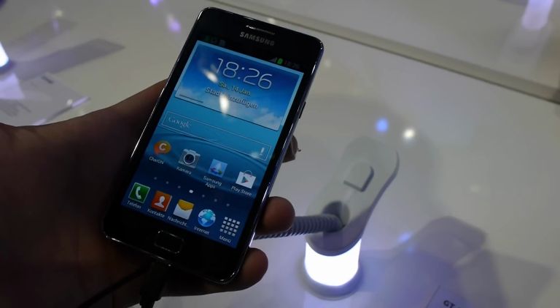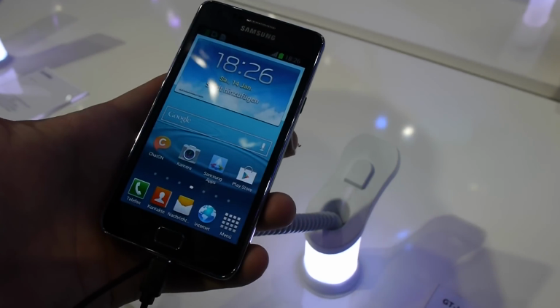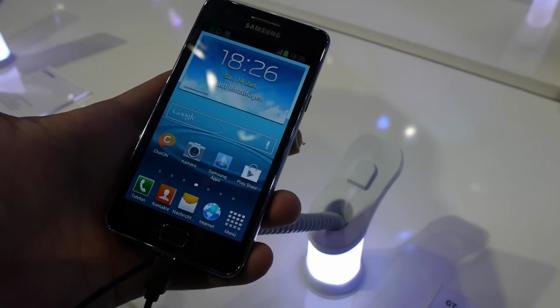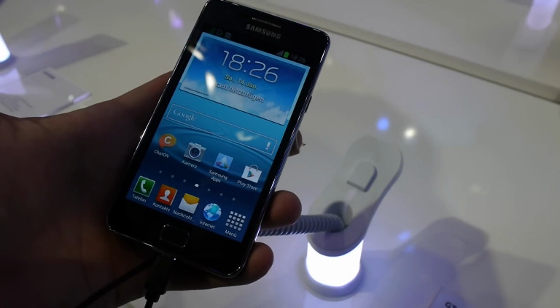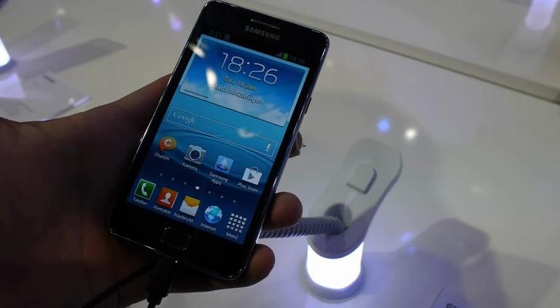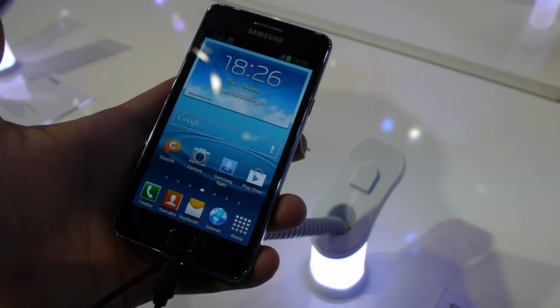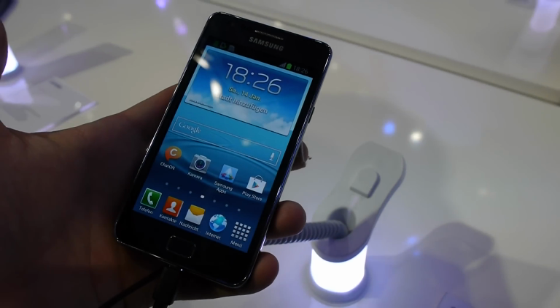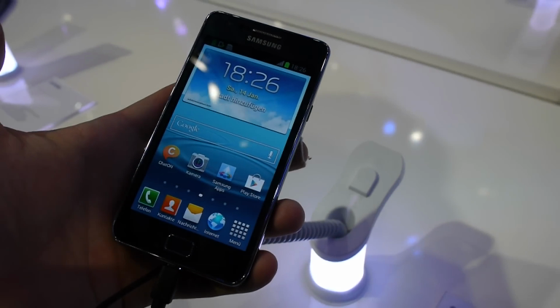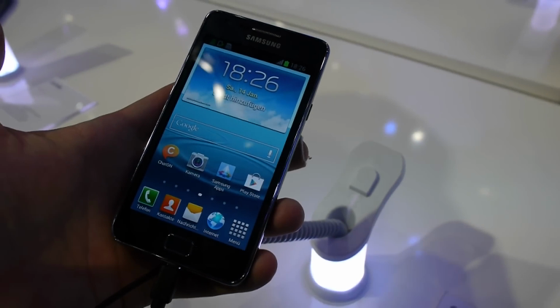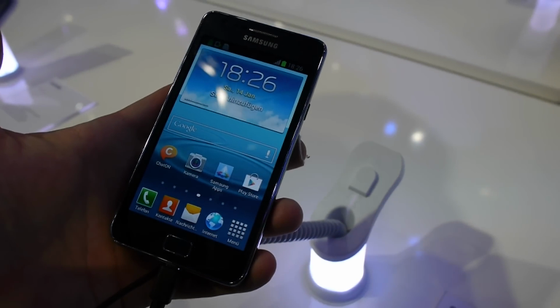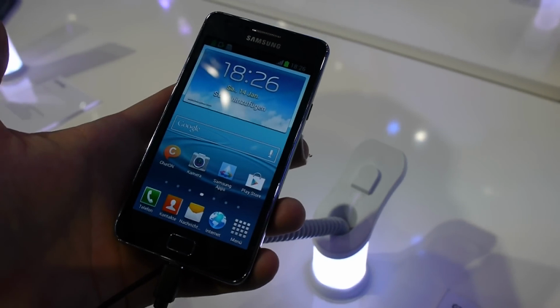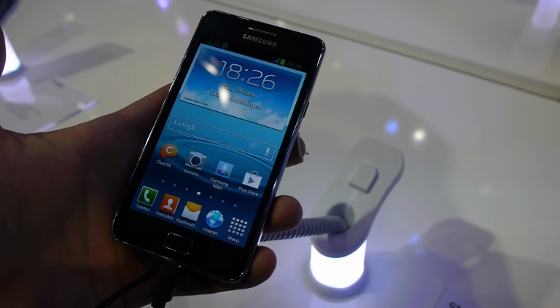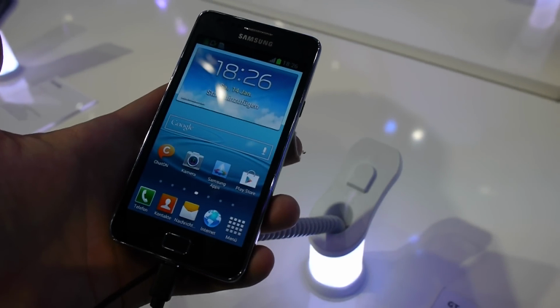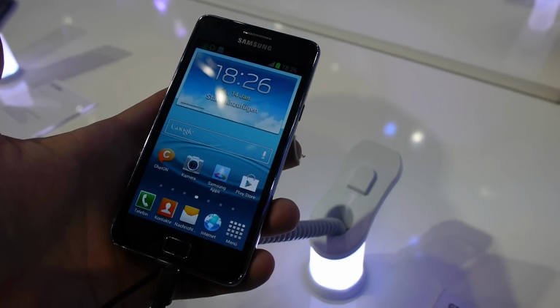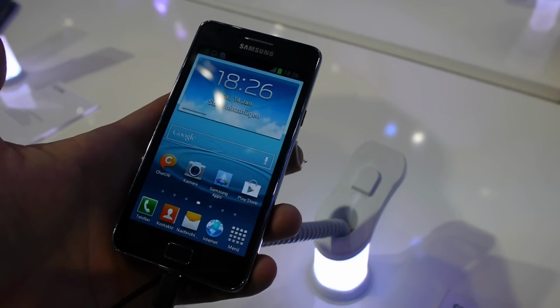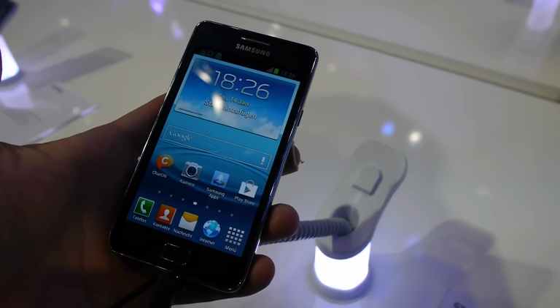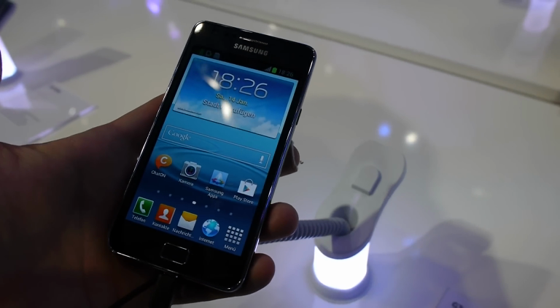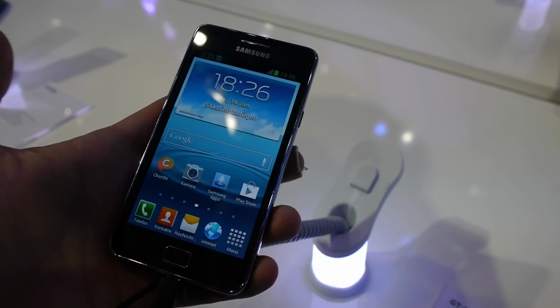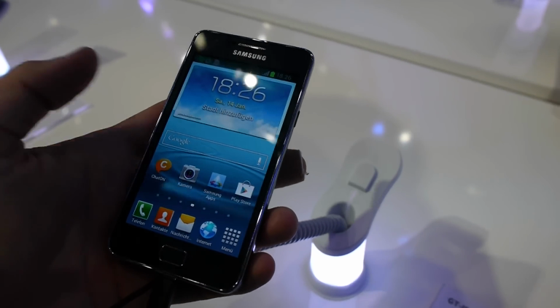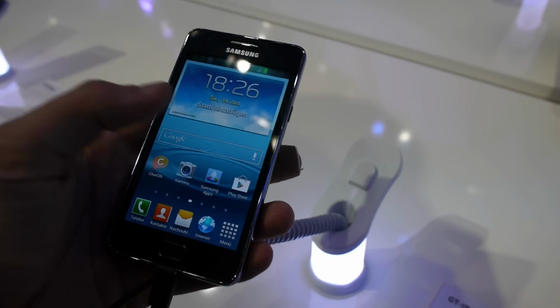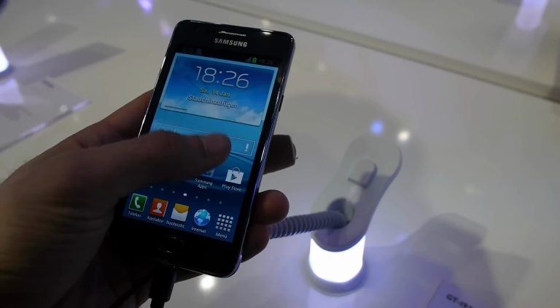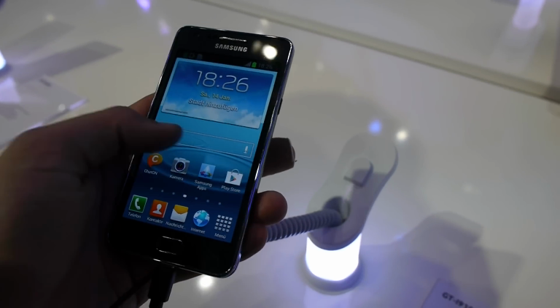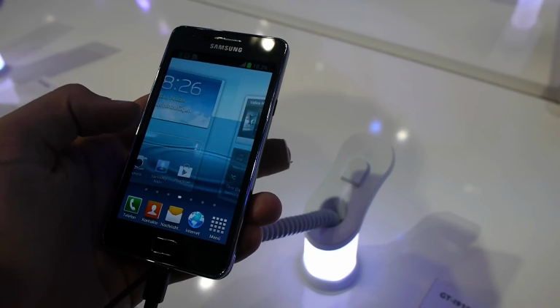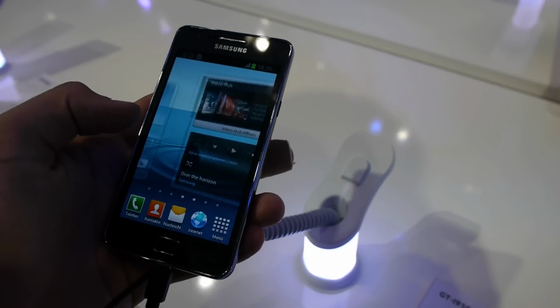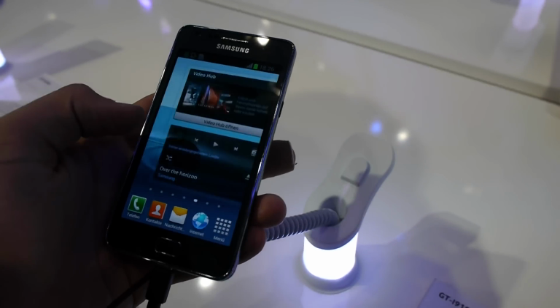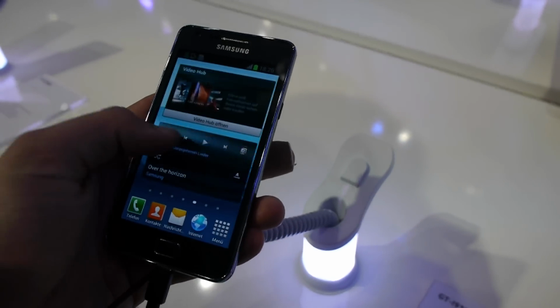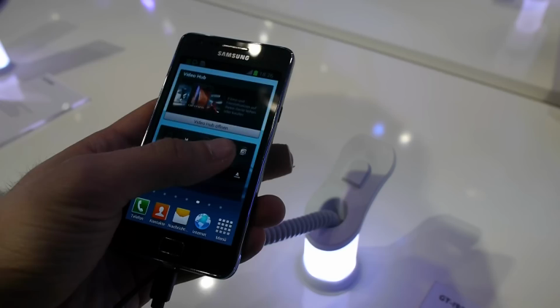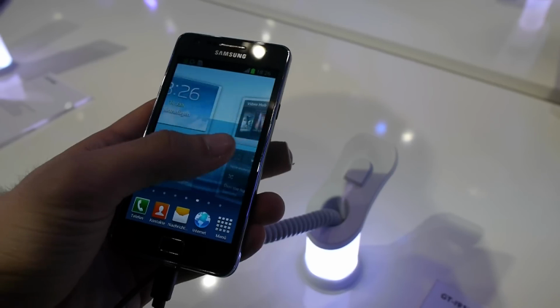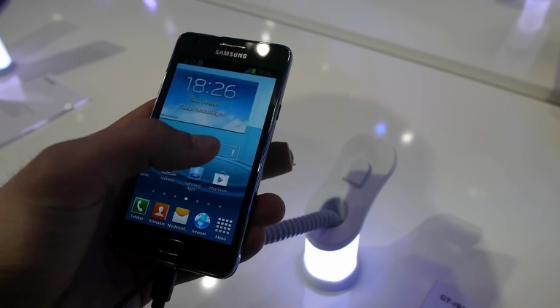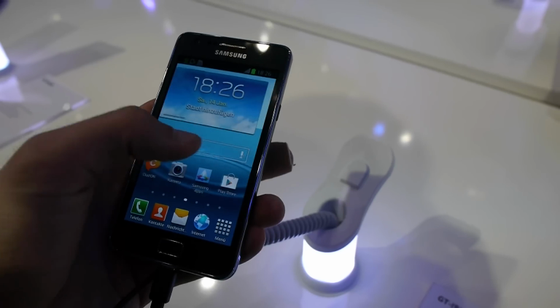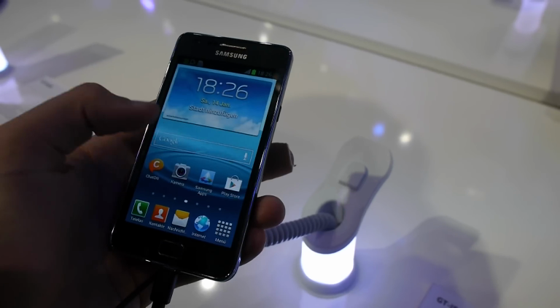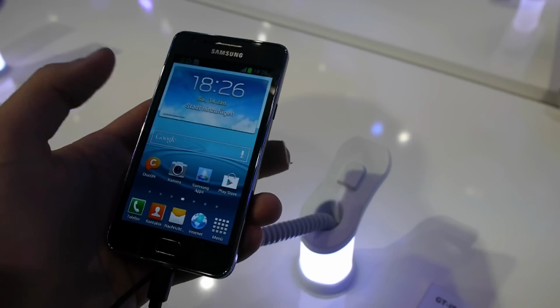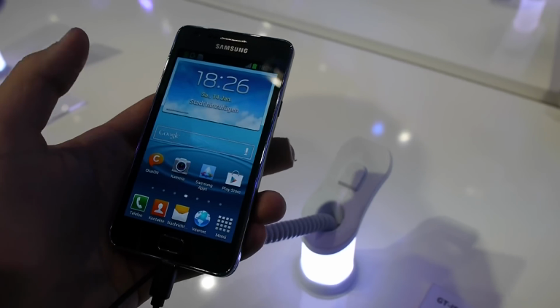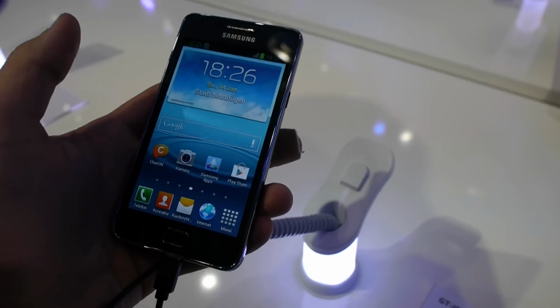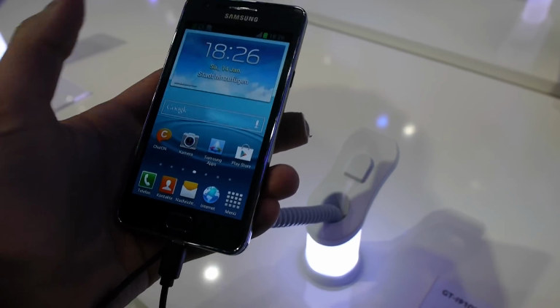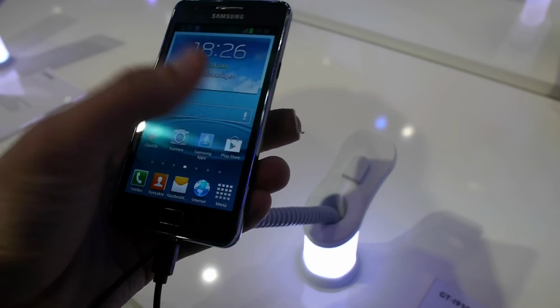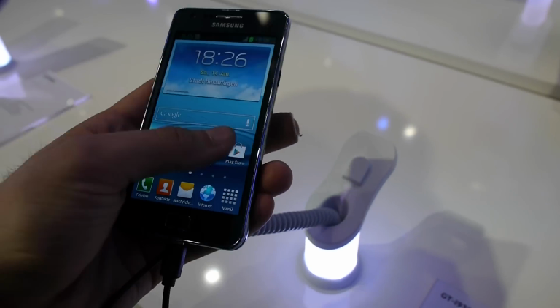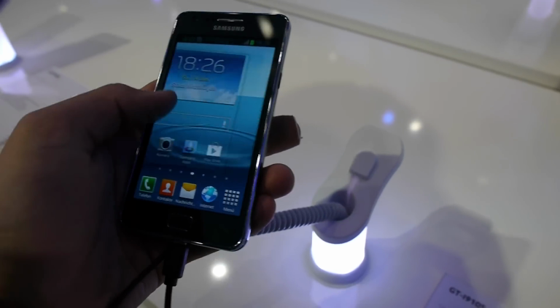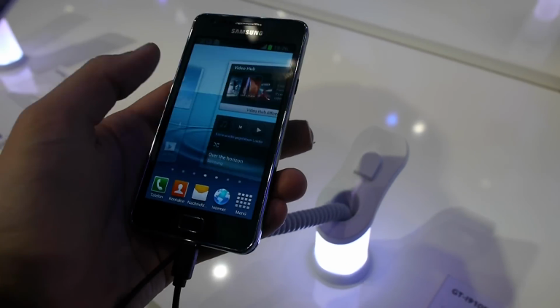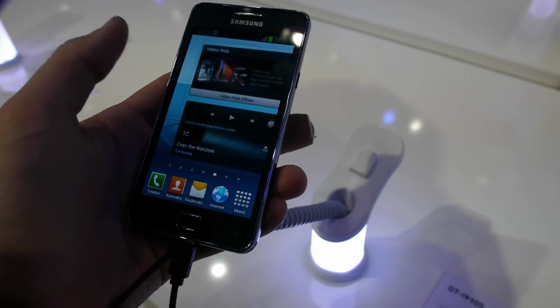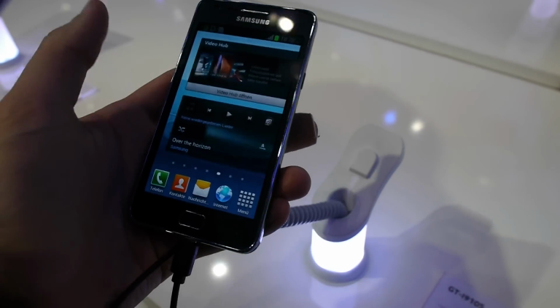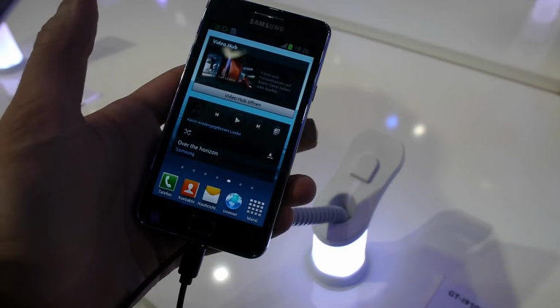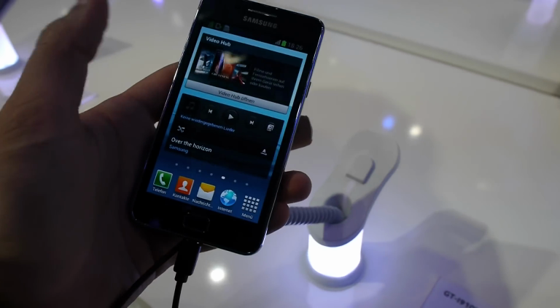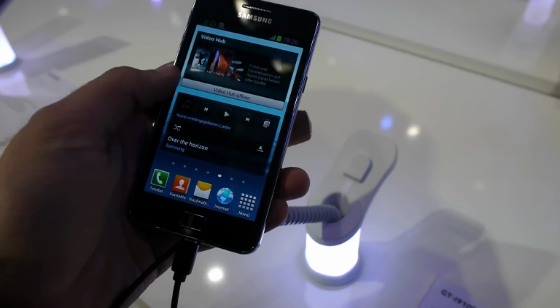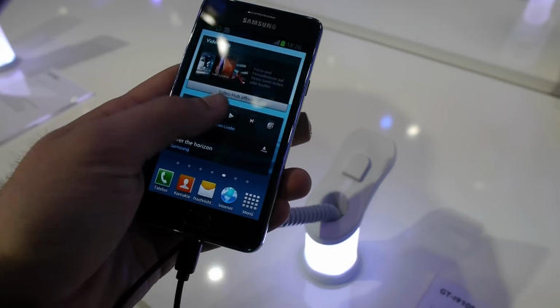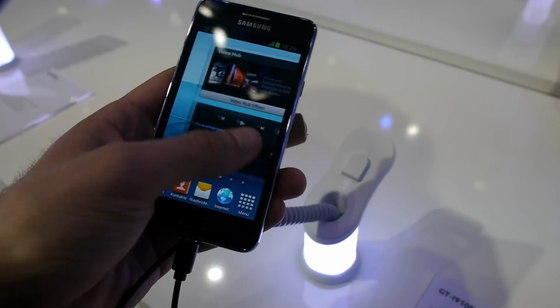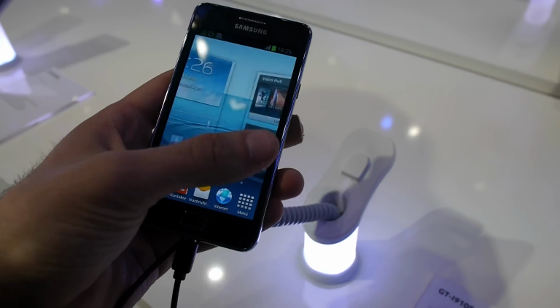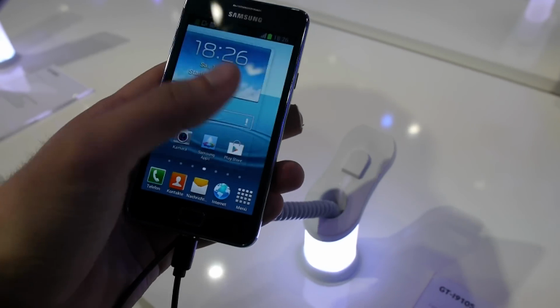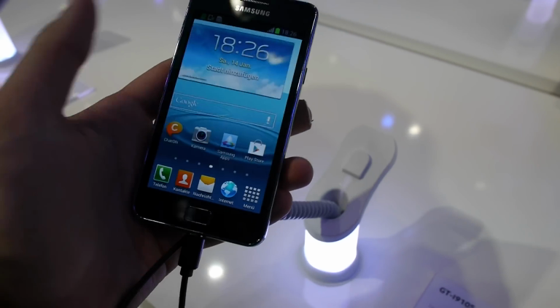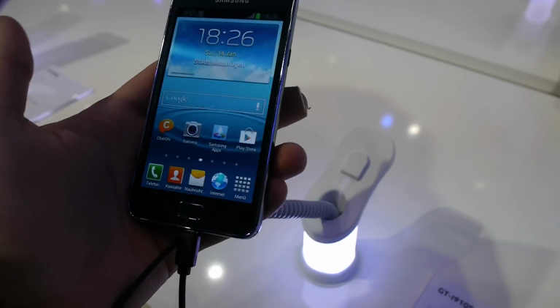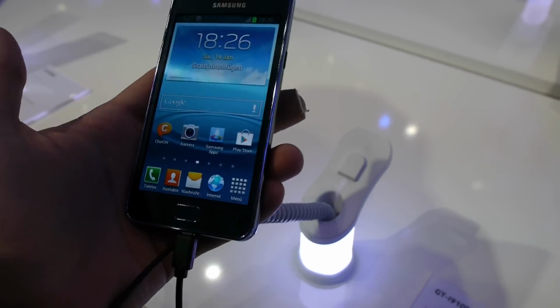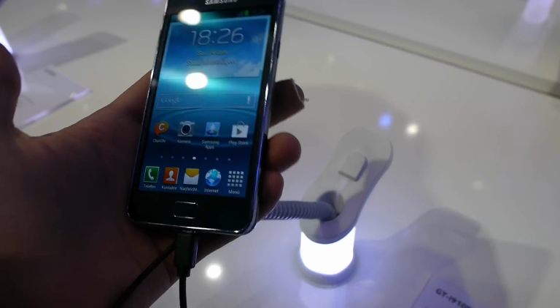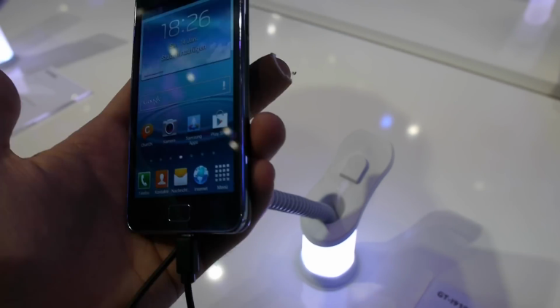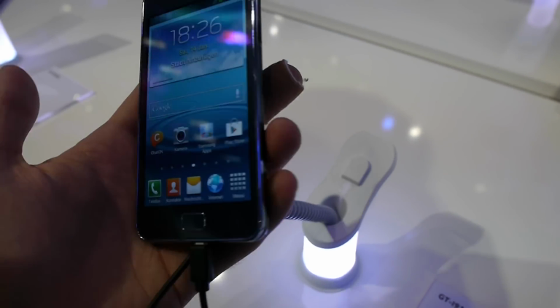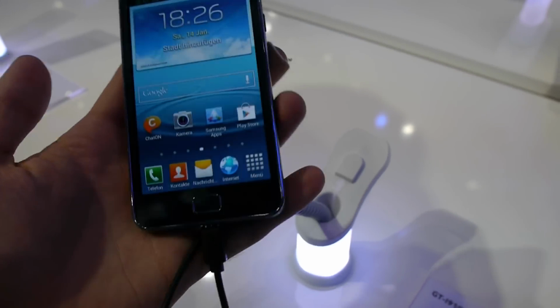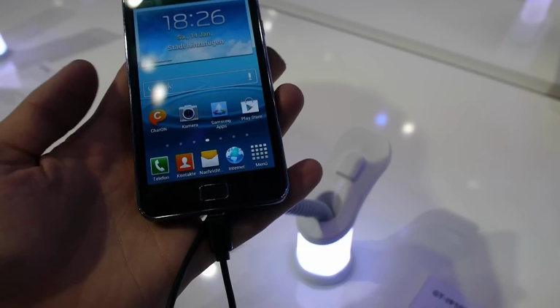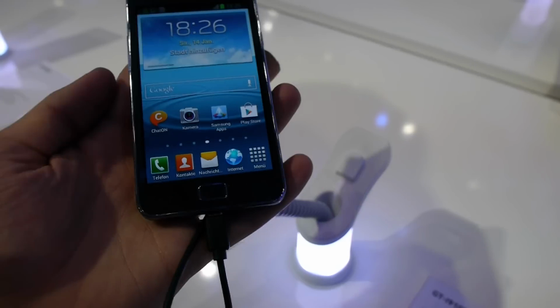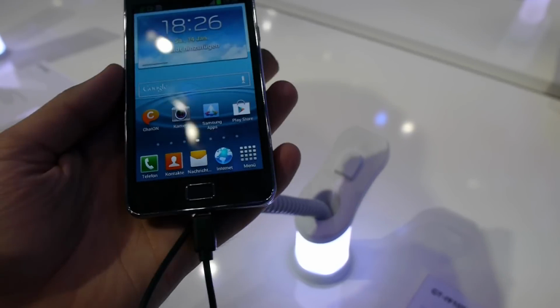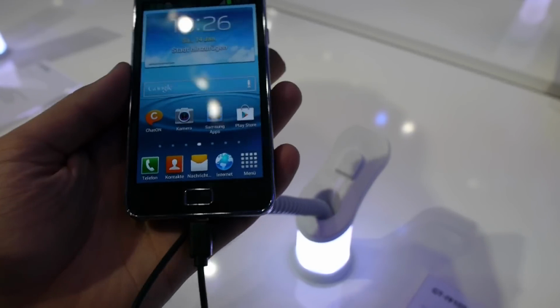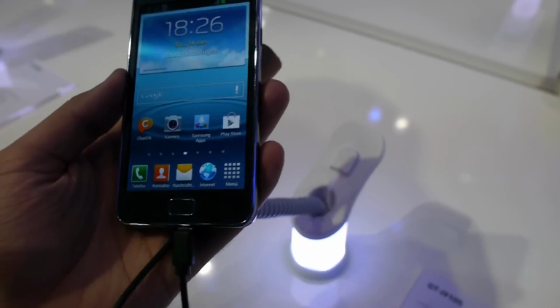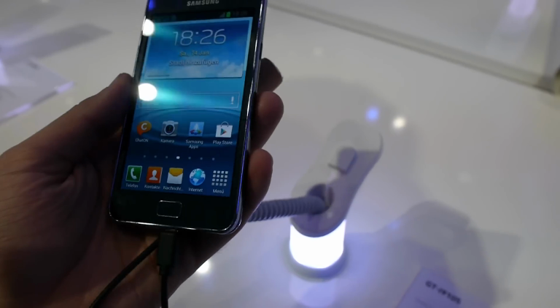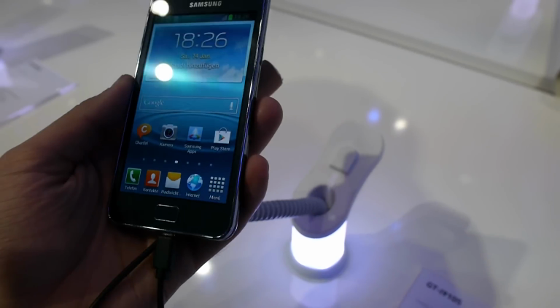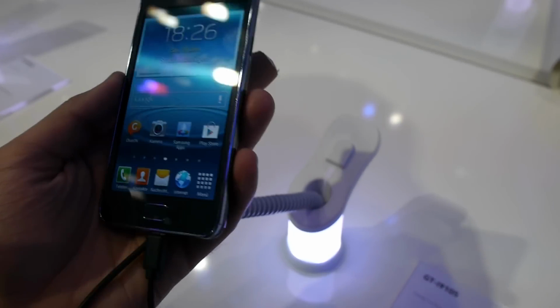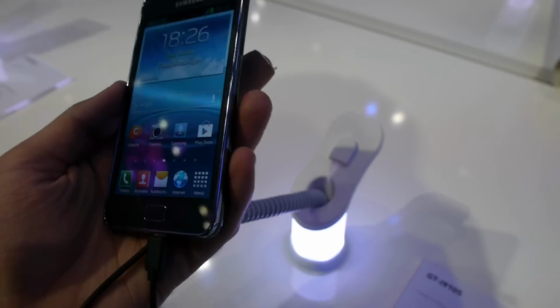You are watching a hands-on with the brand new Samsung Galaxy S2 Plus. This is not the S4, even though it looks a little bit new and shiny.